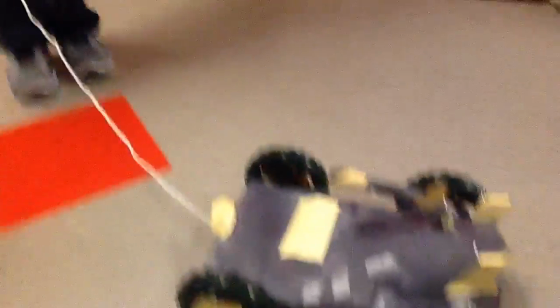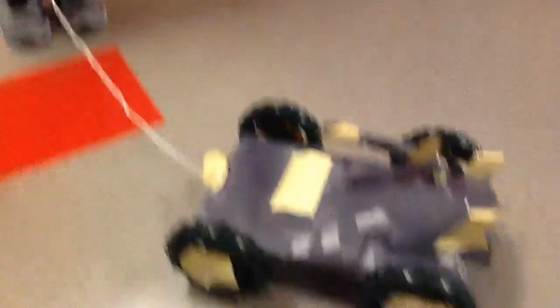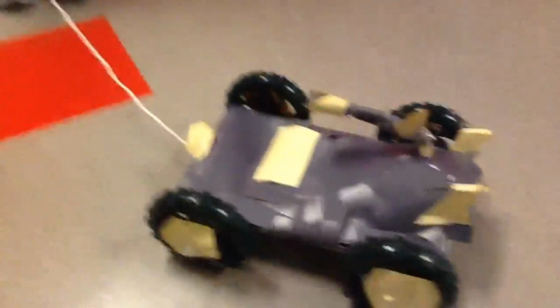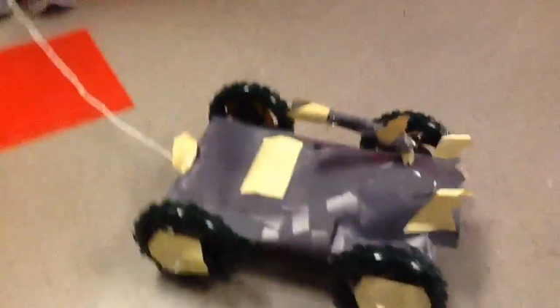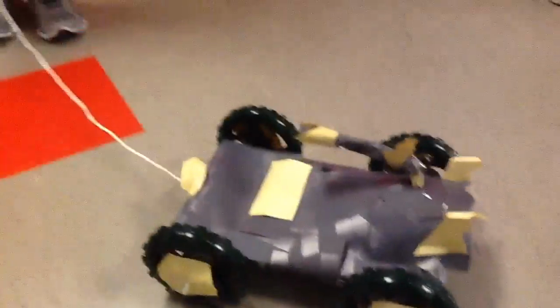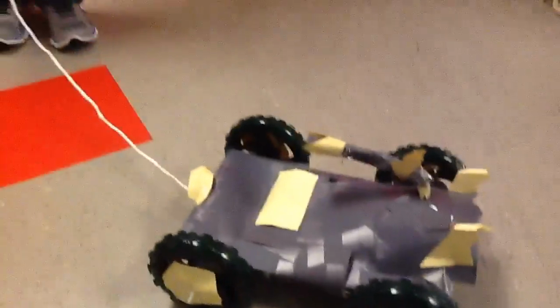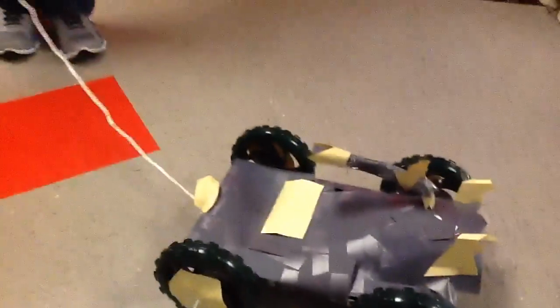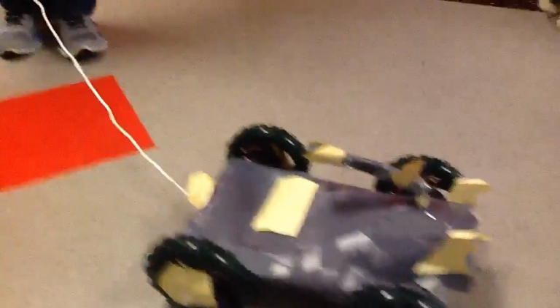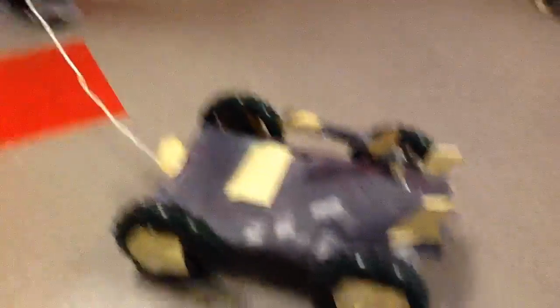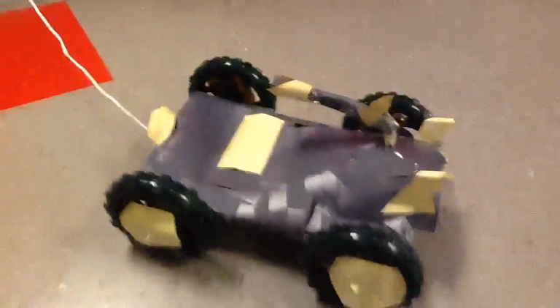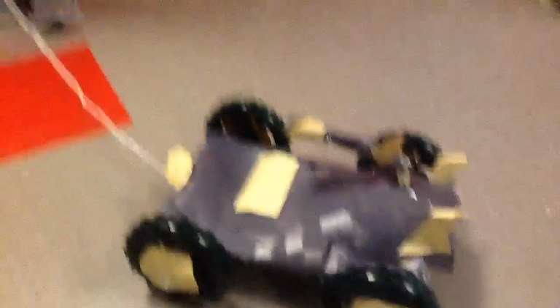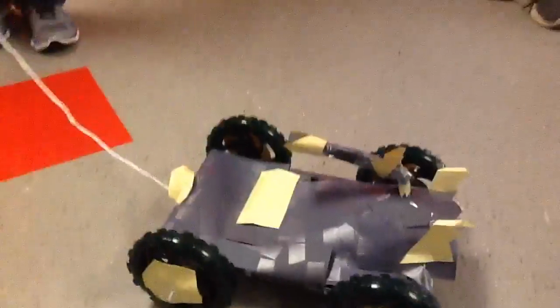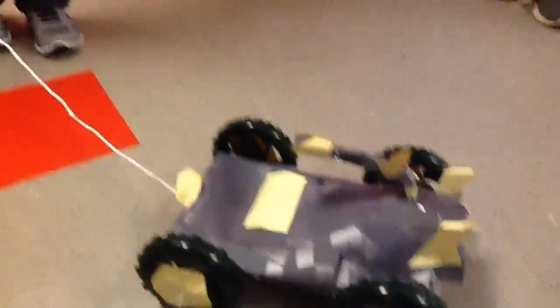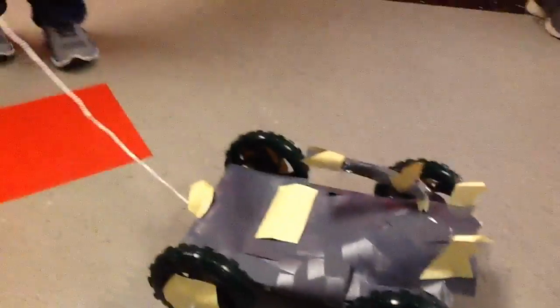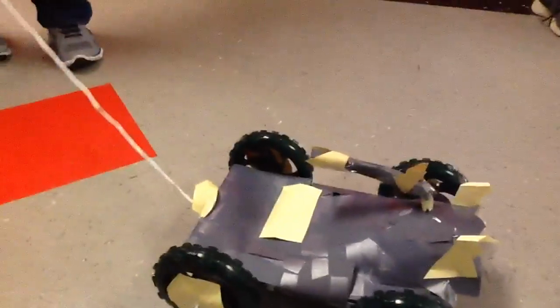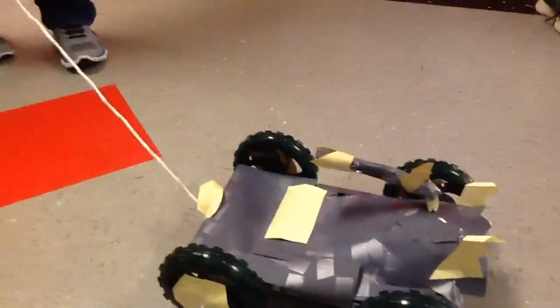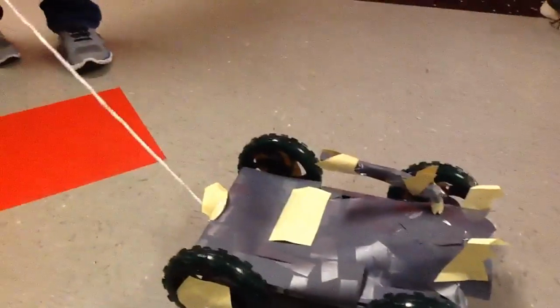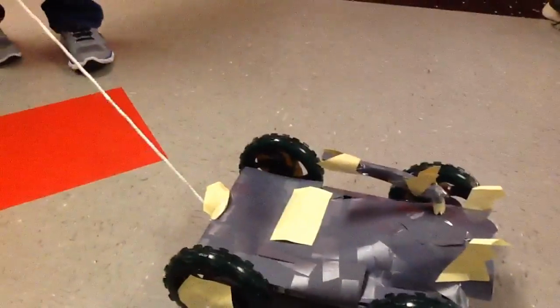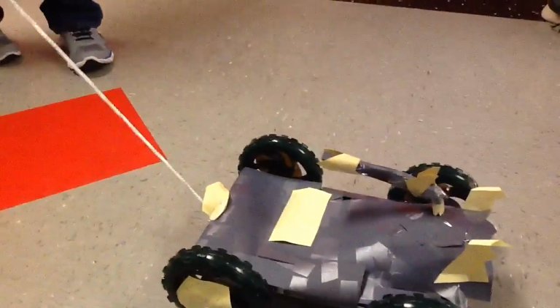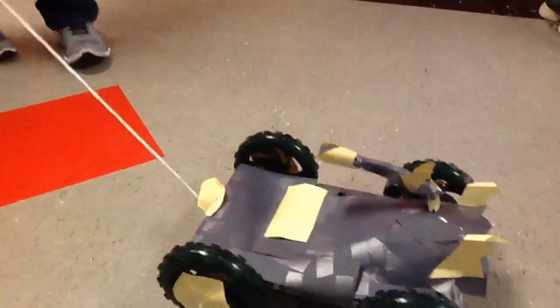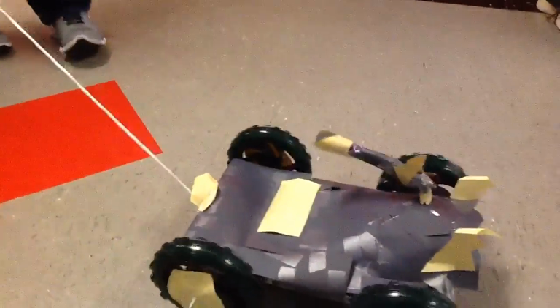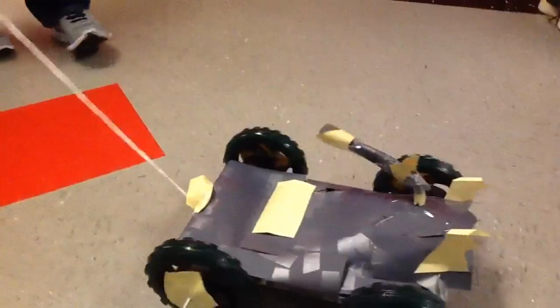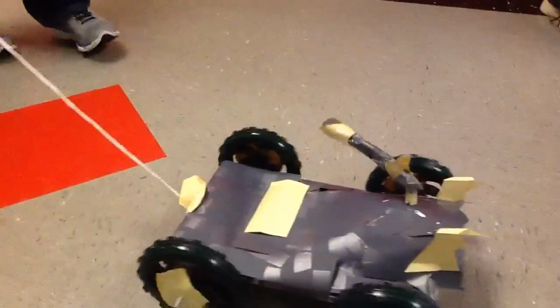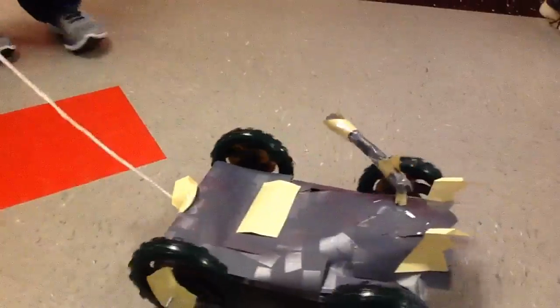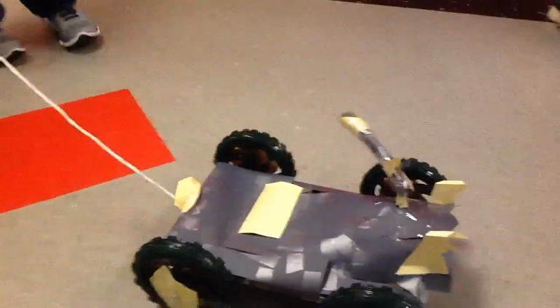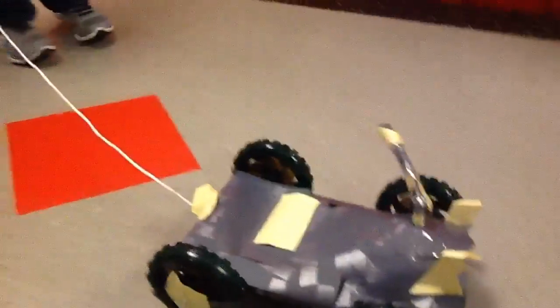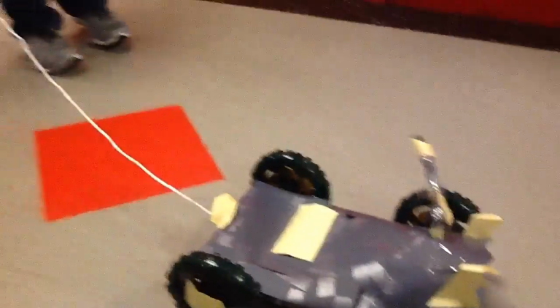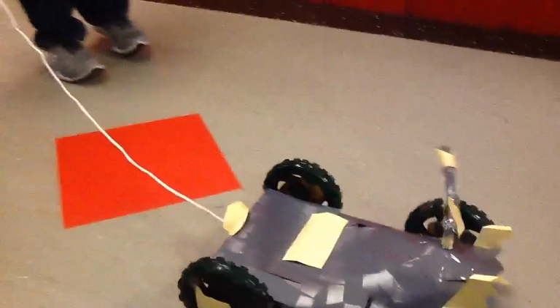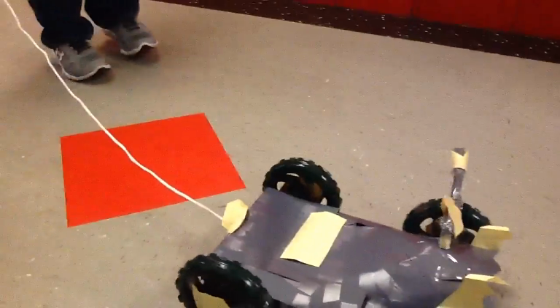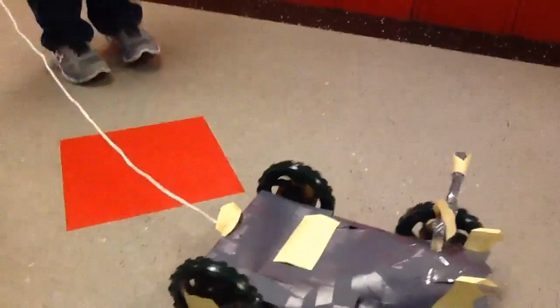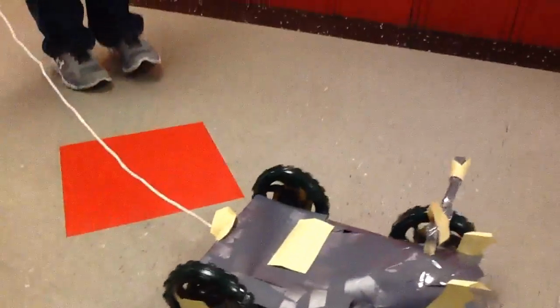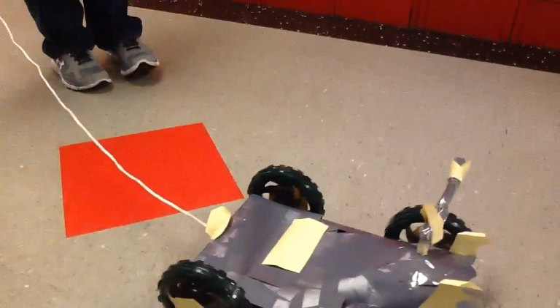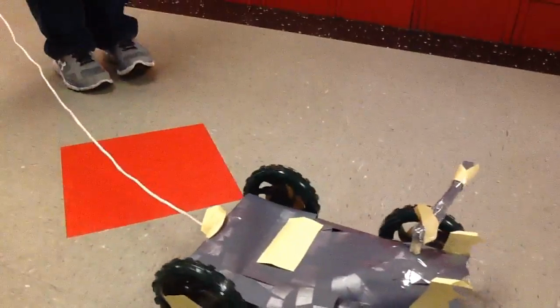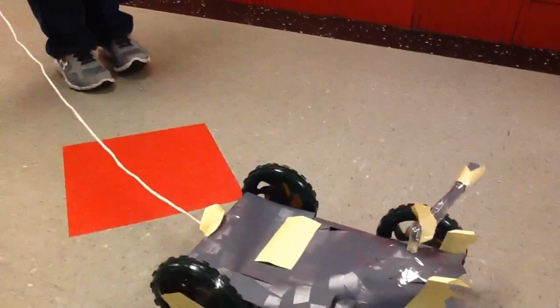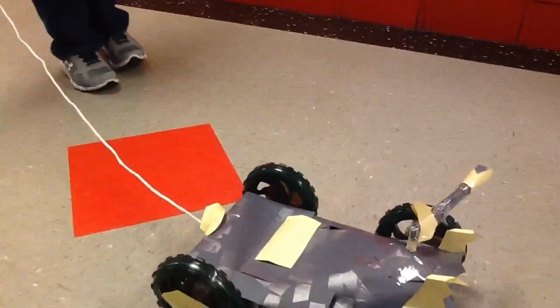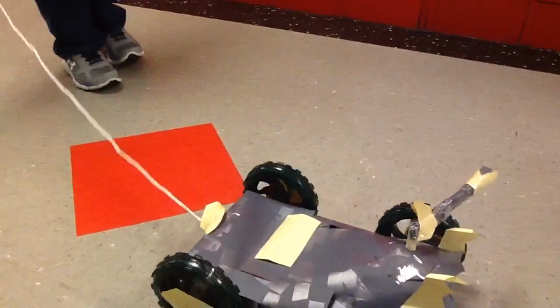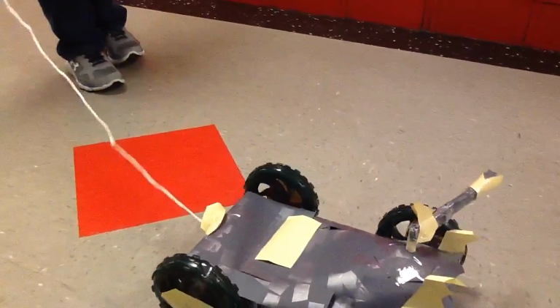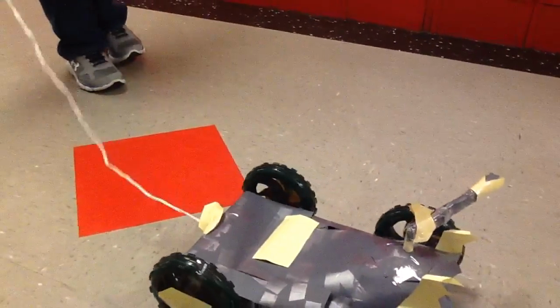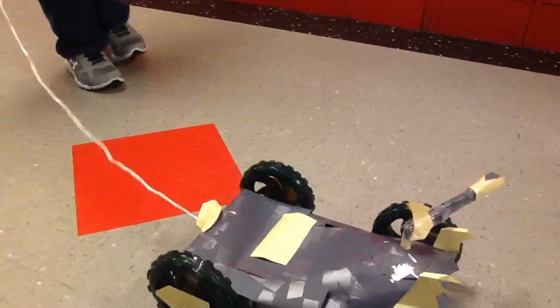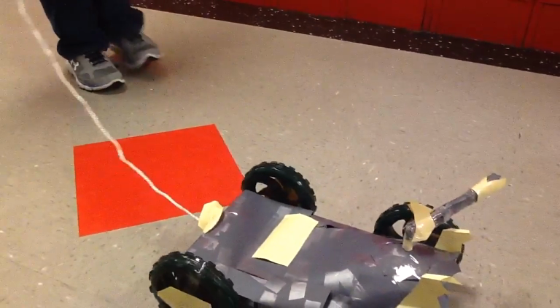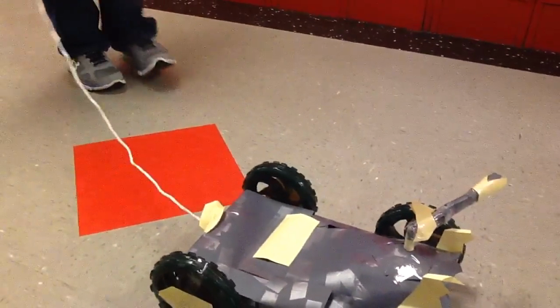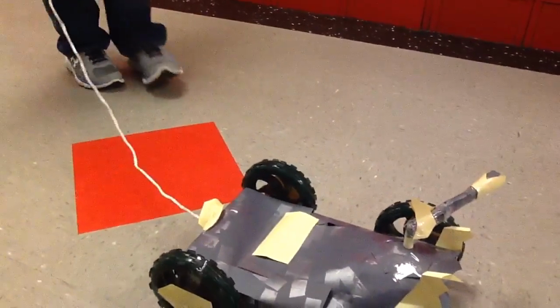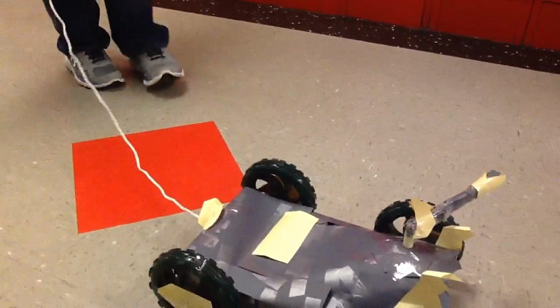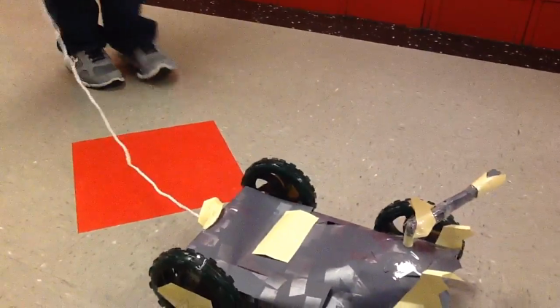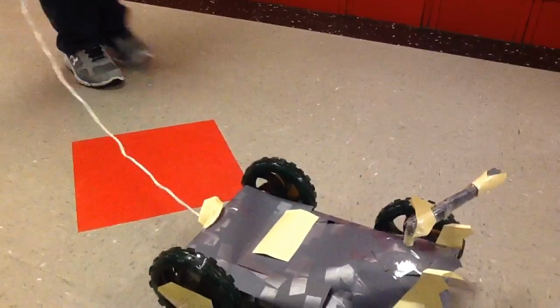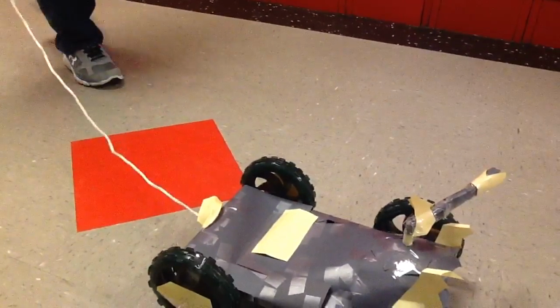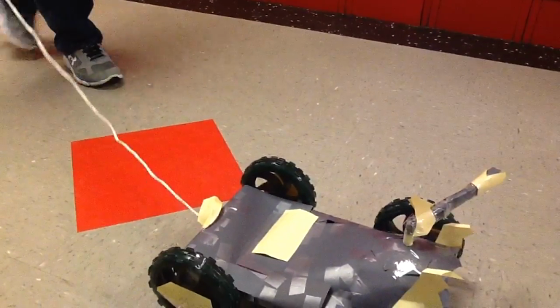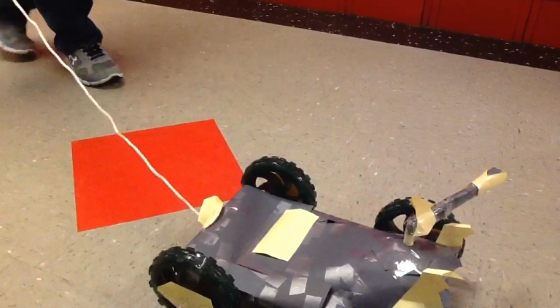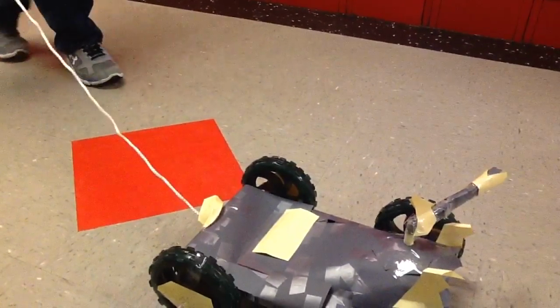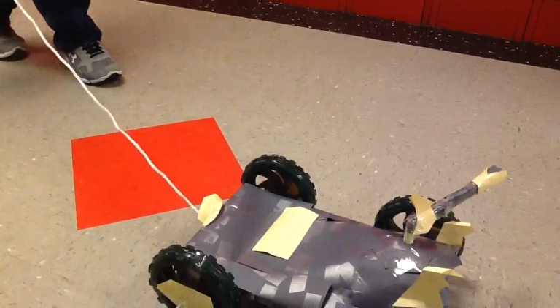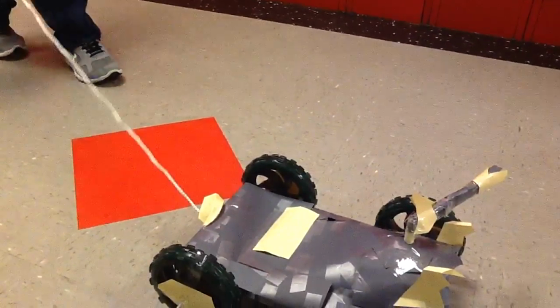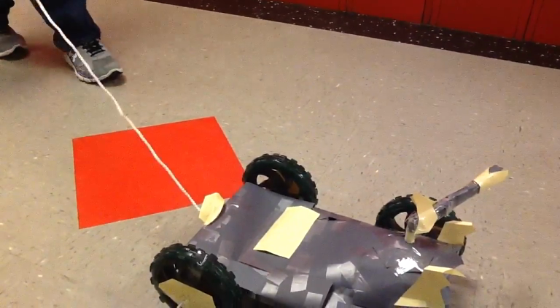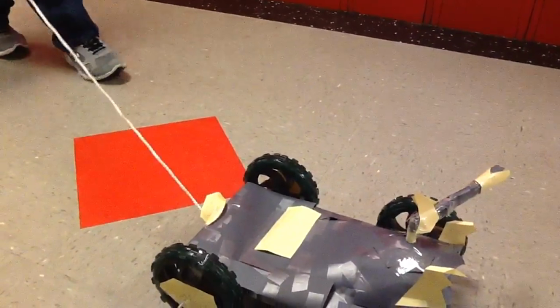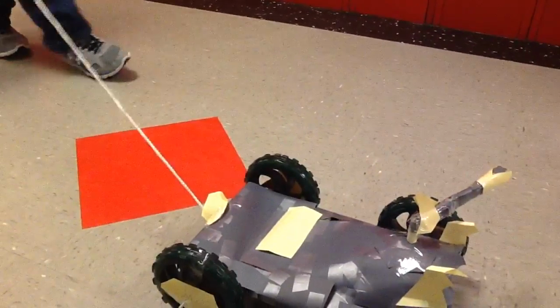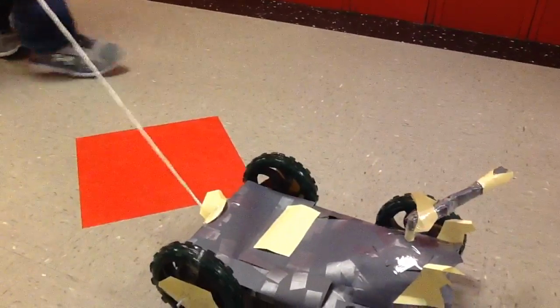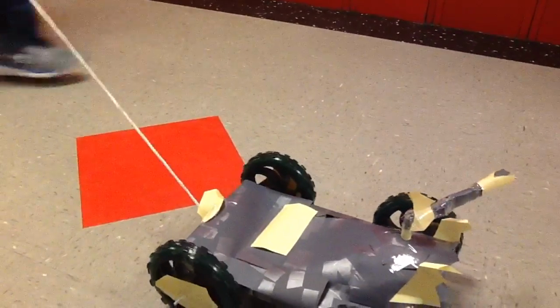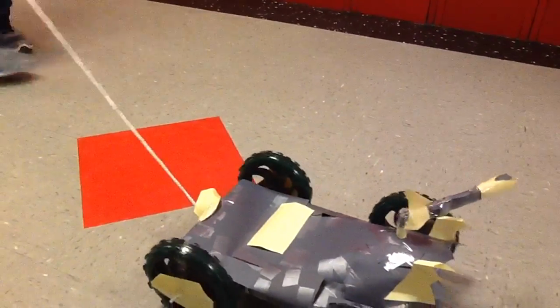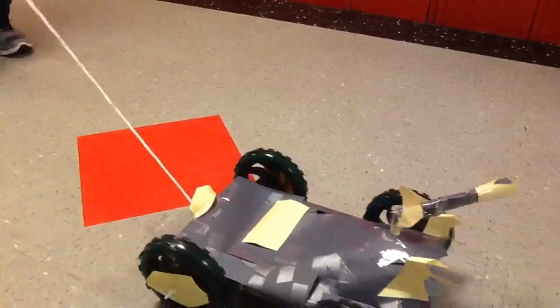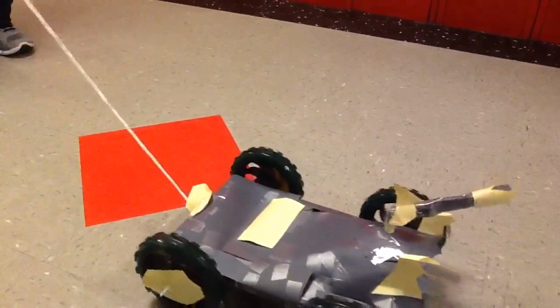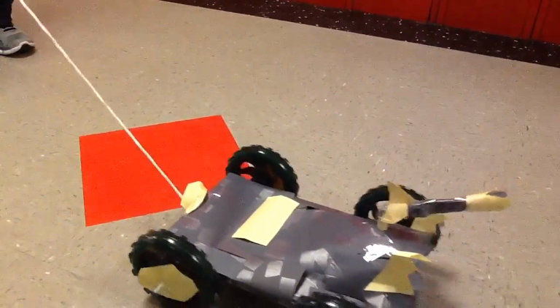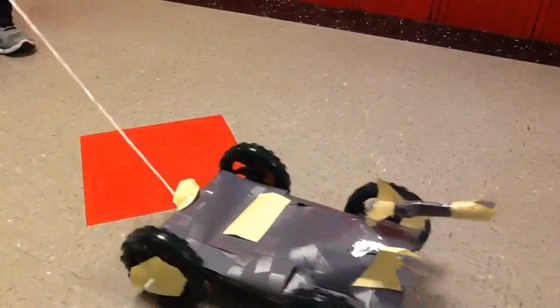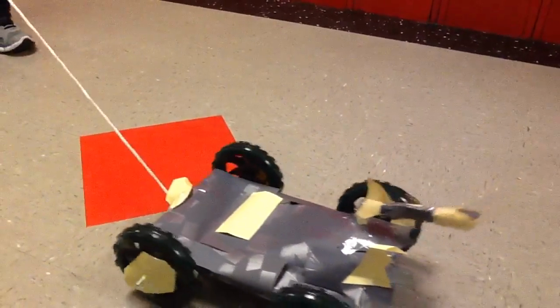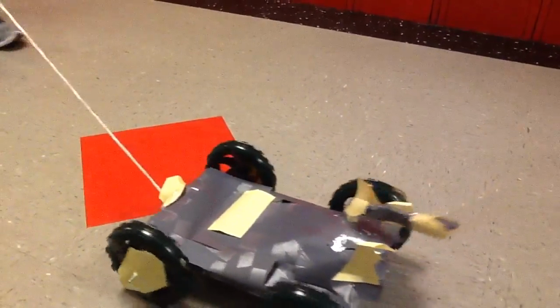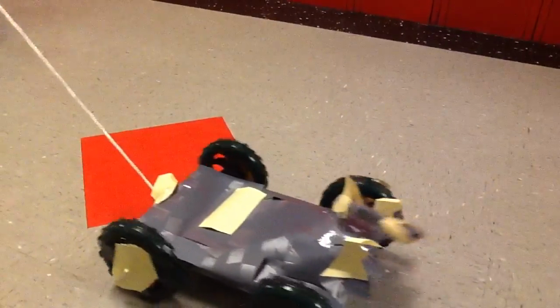And when you pull it, what's going to happen? It's going to move the gun — the barrel. The barrel. Okay, let's see it.